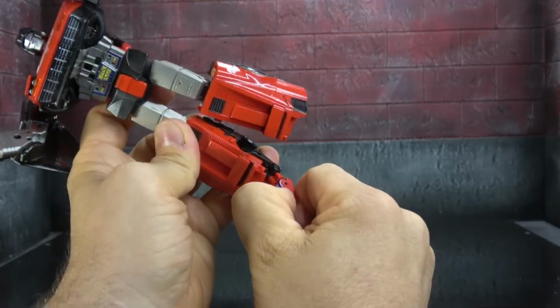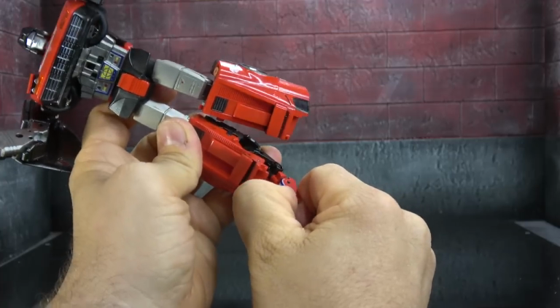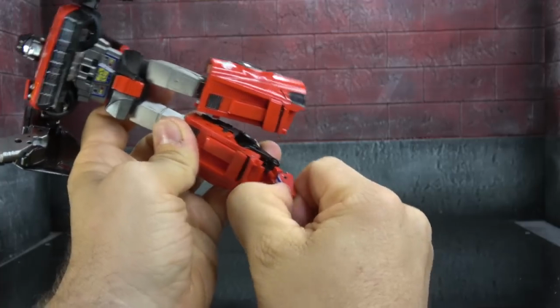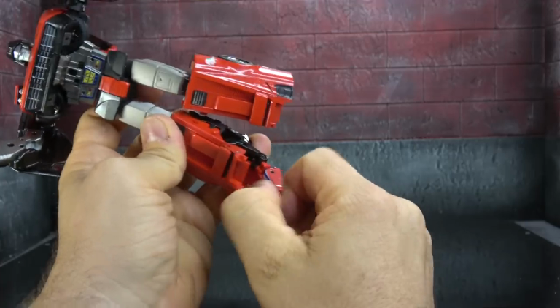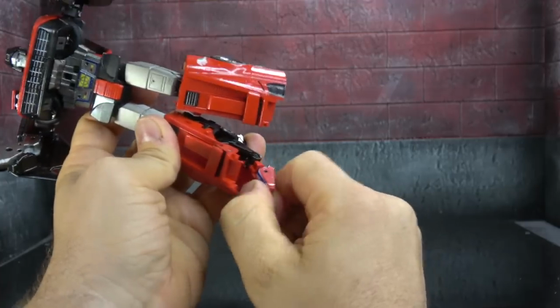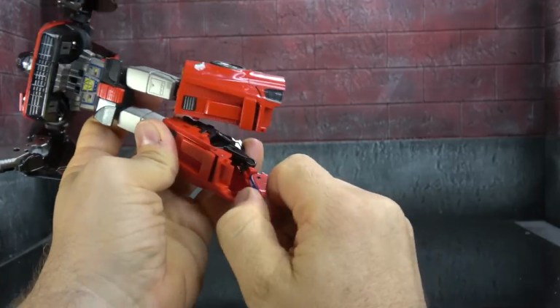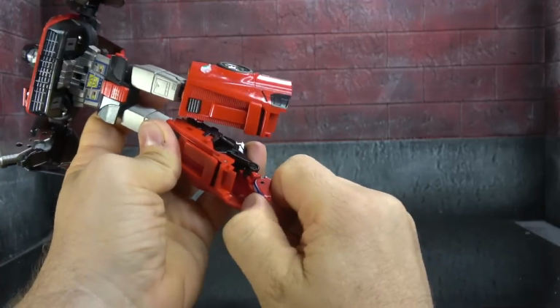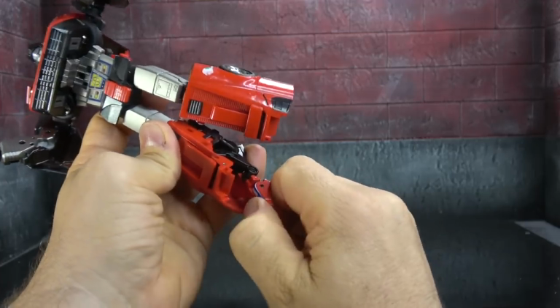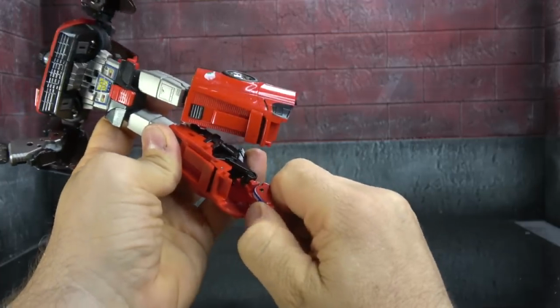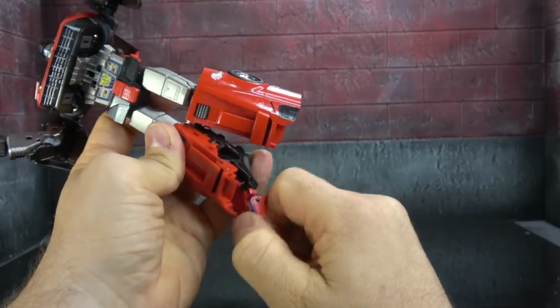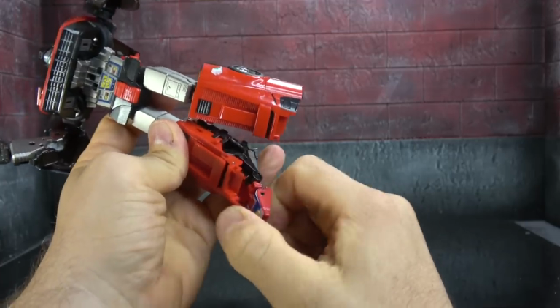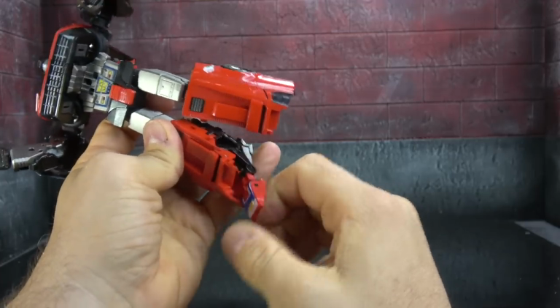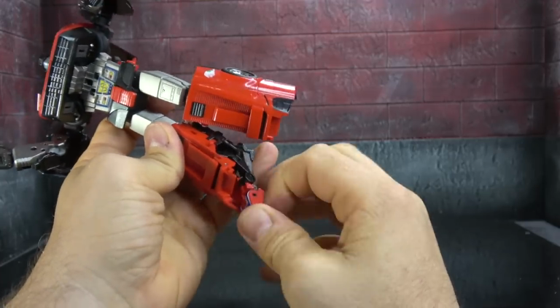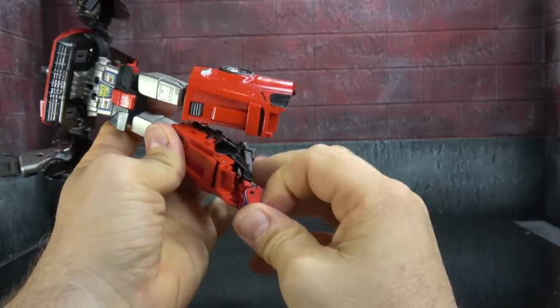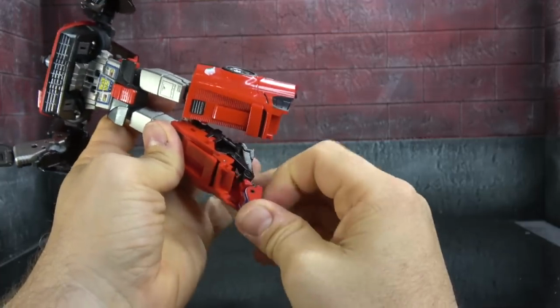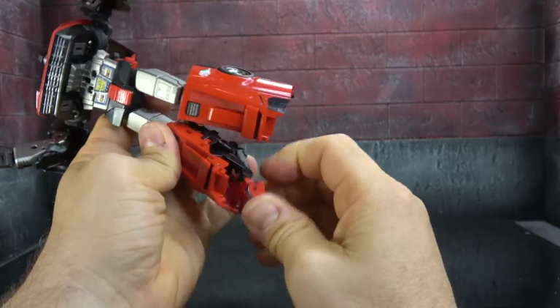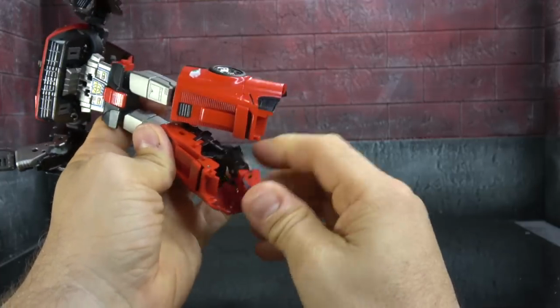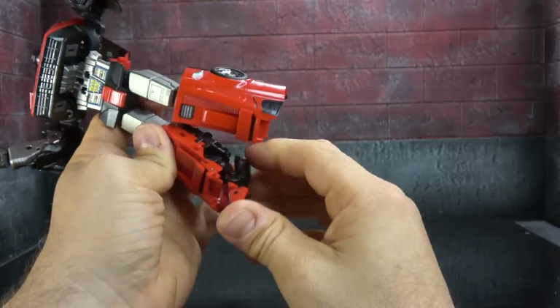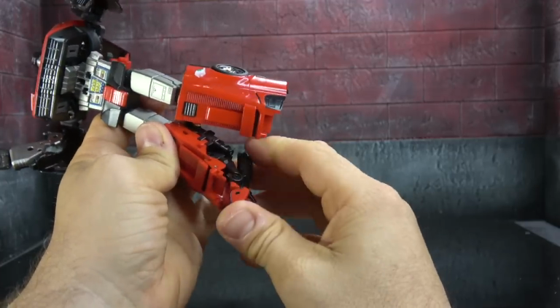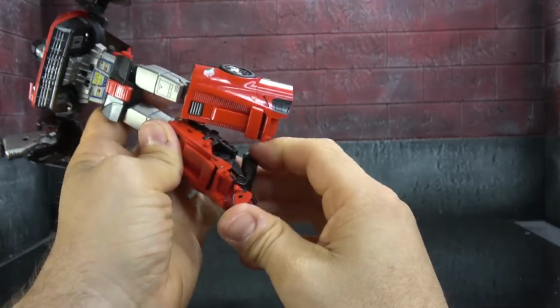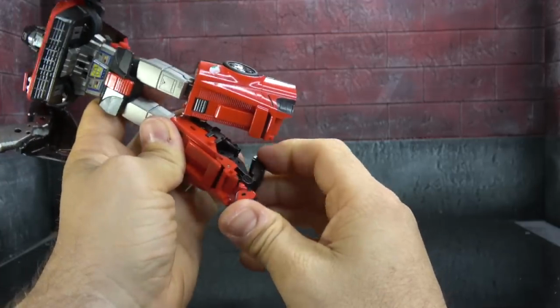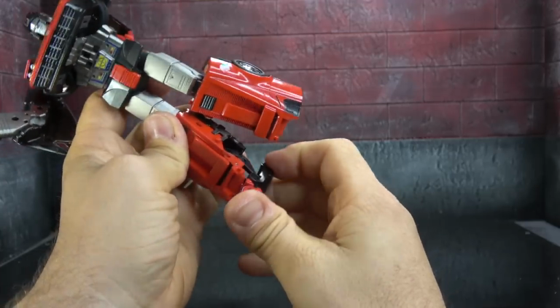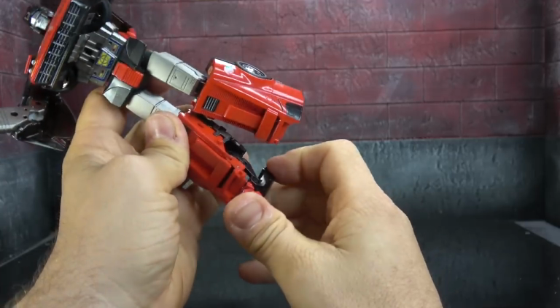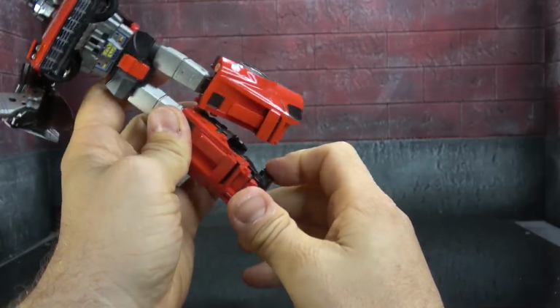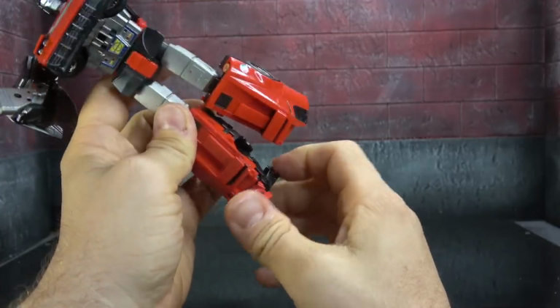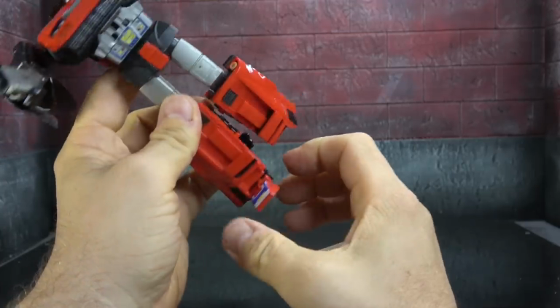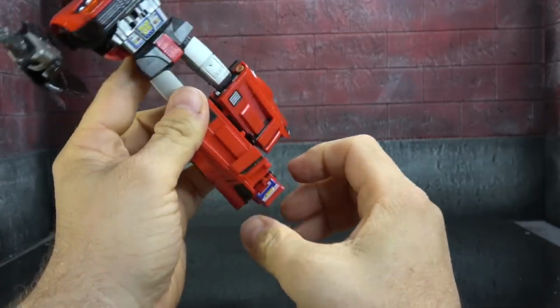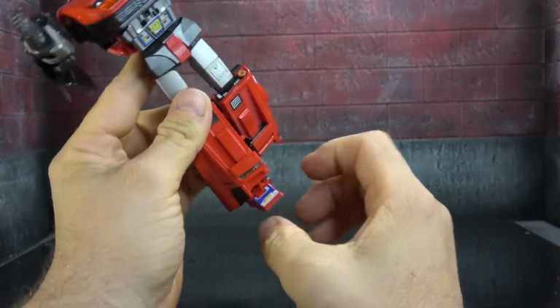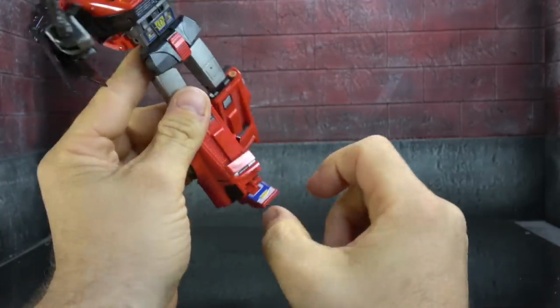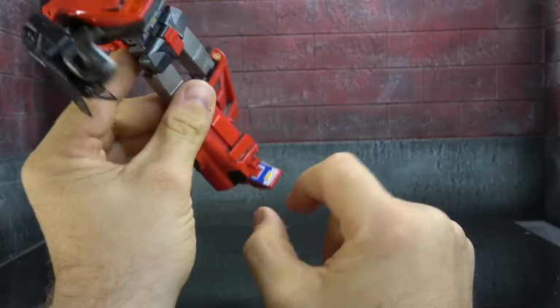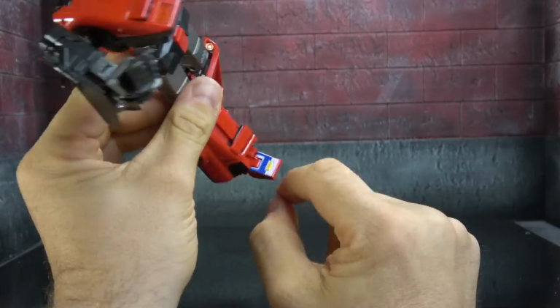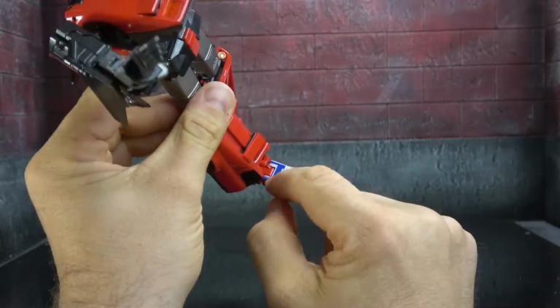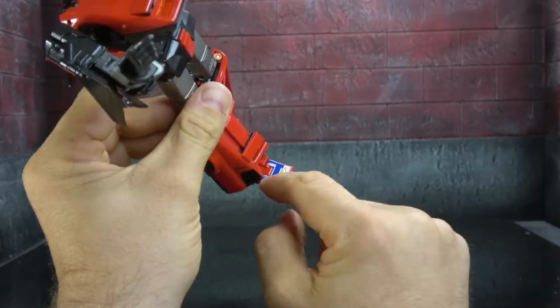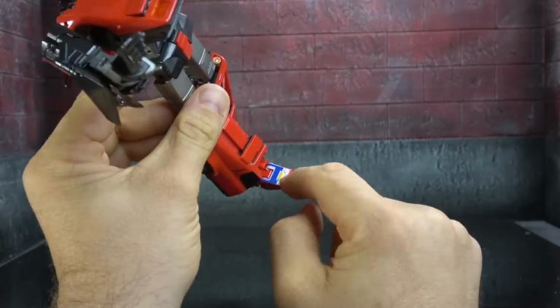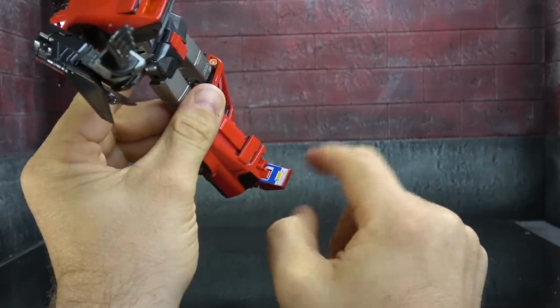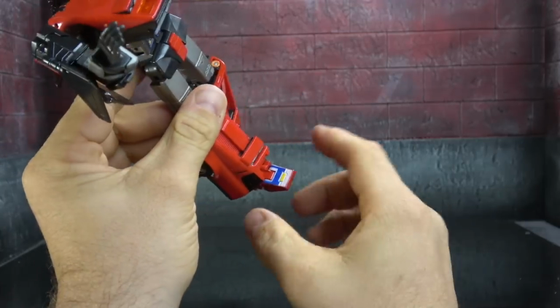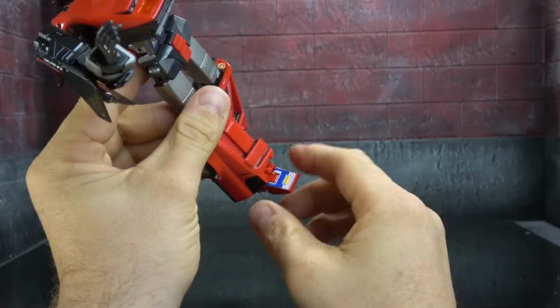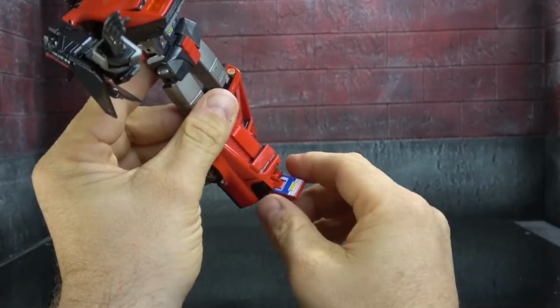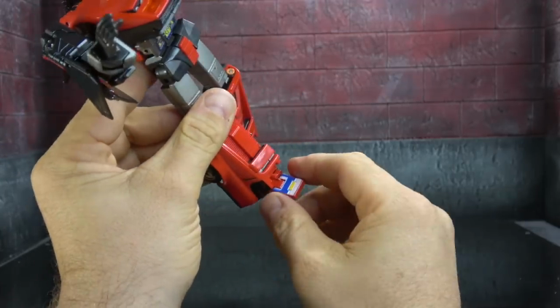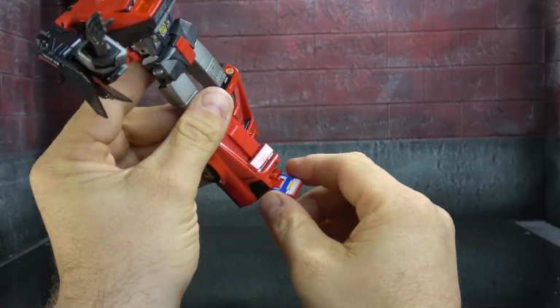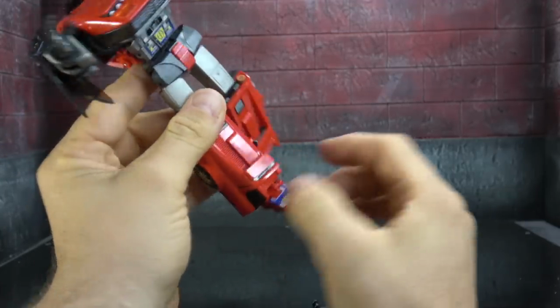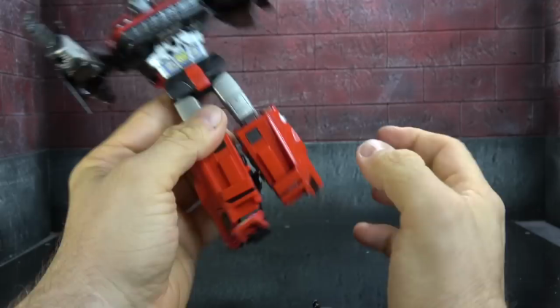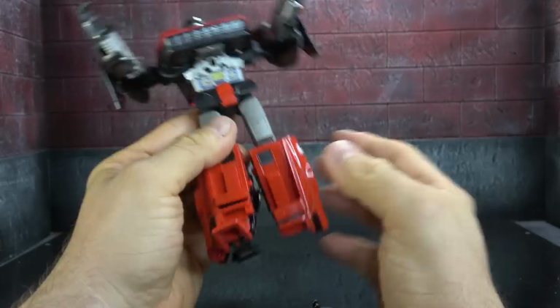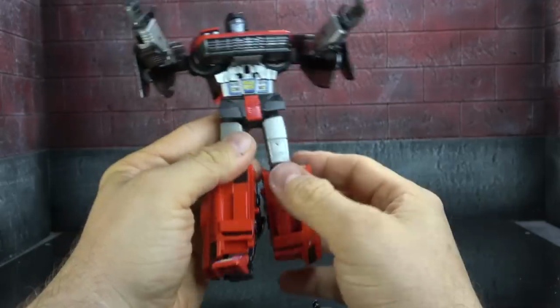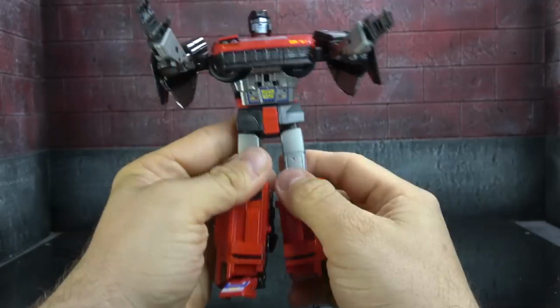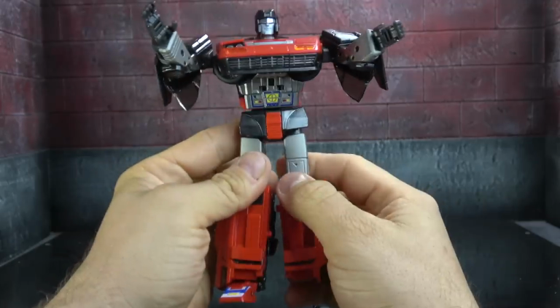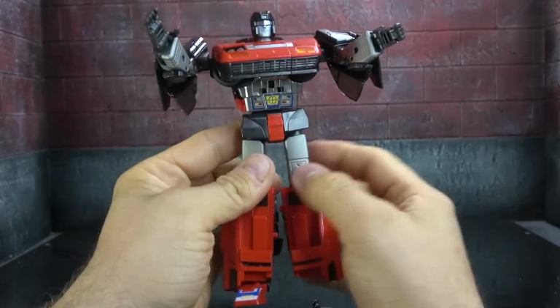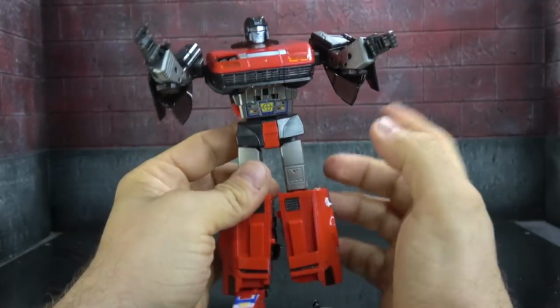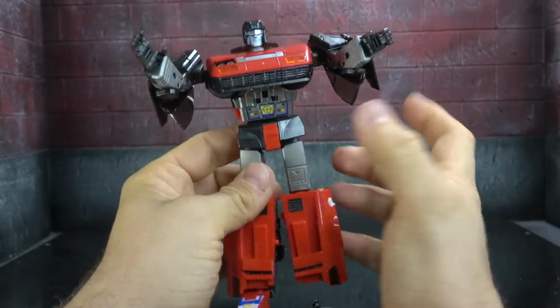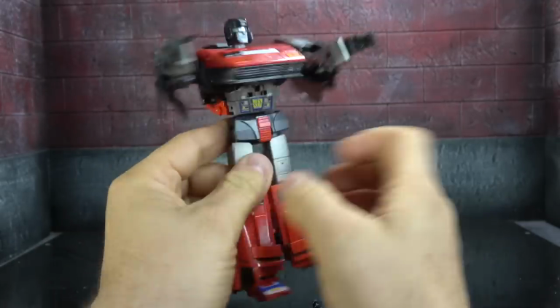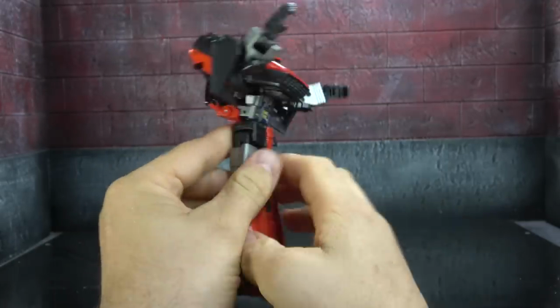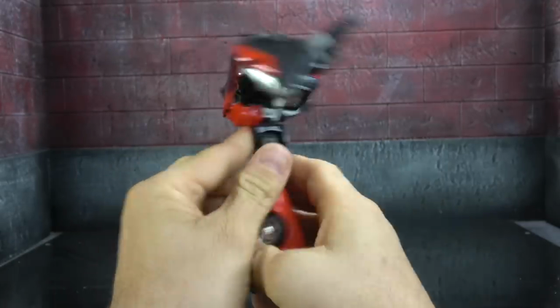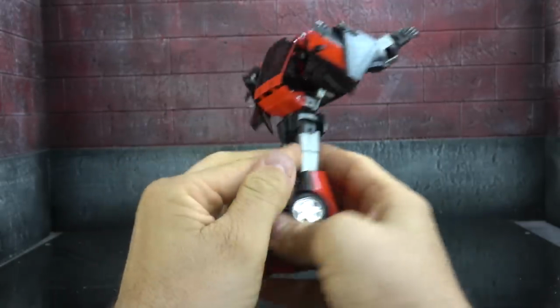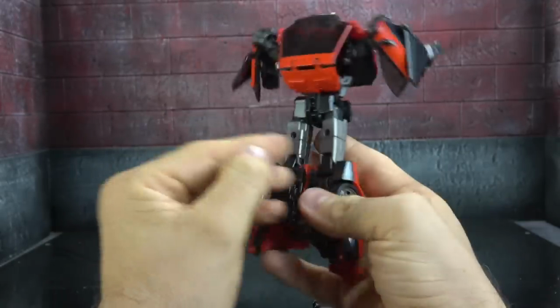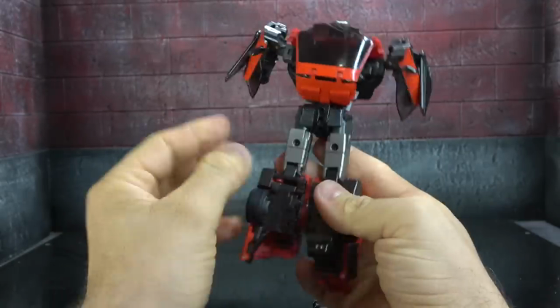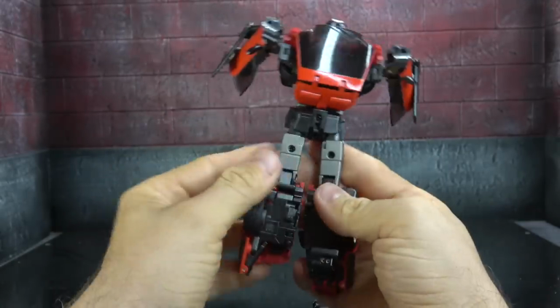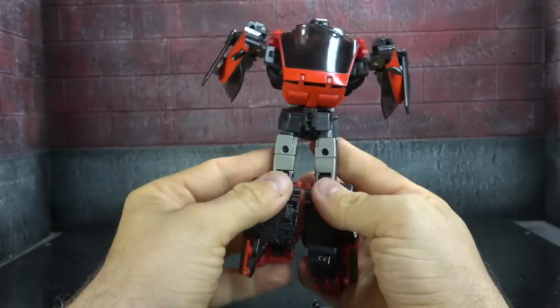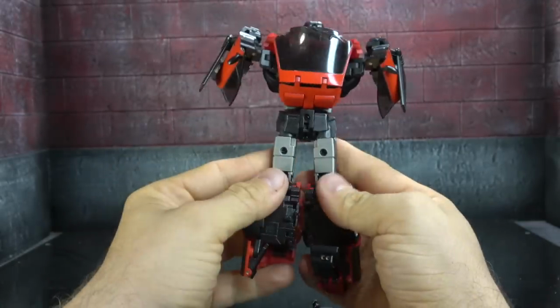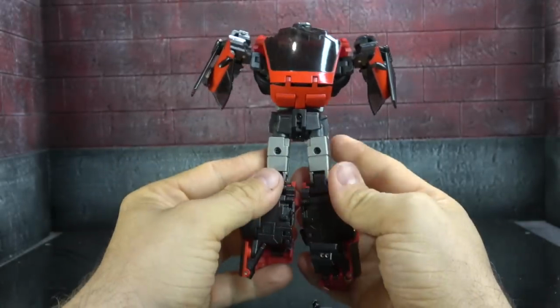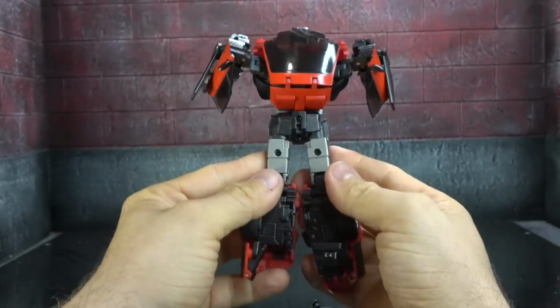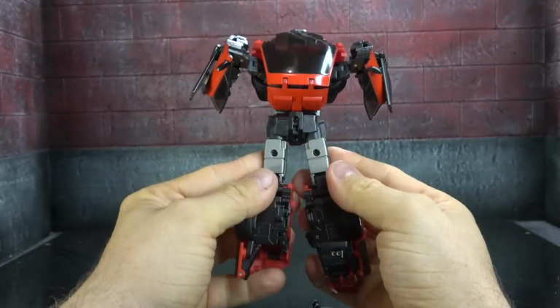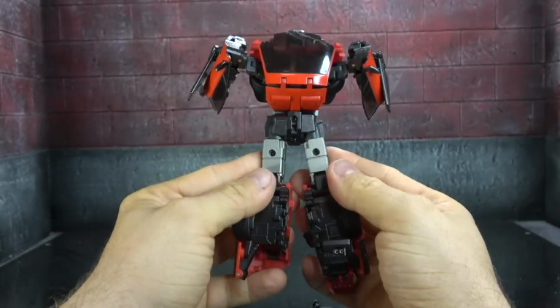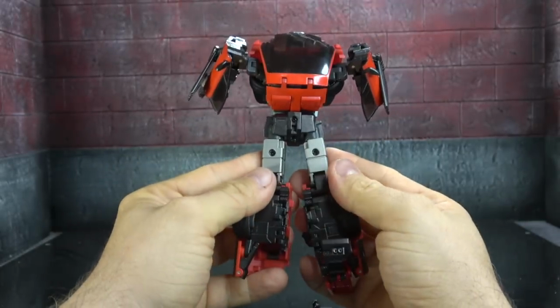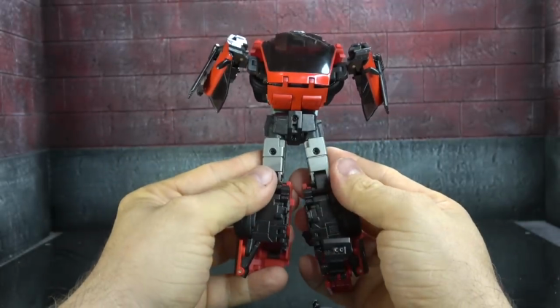There's a toe hinge that I'm not going to press because I don't want to break the other side. Blue, yellow, and white paint on the feet. And there he is from the back.